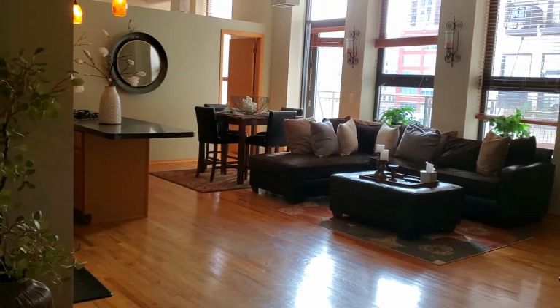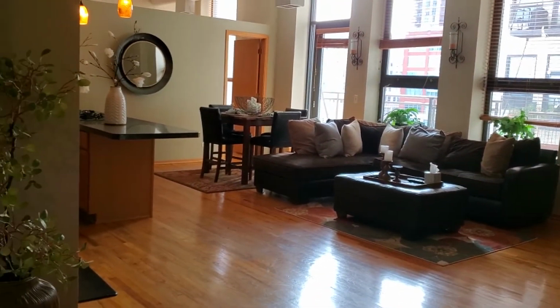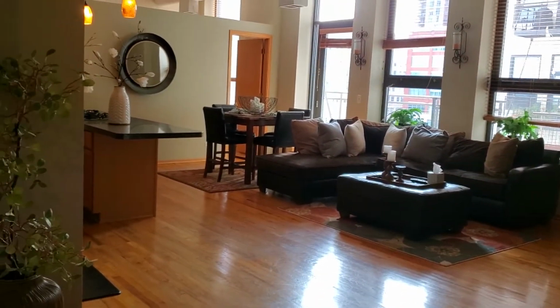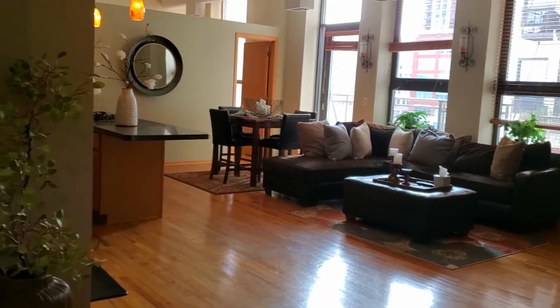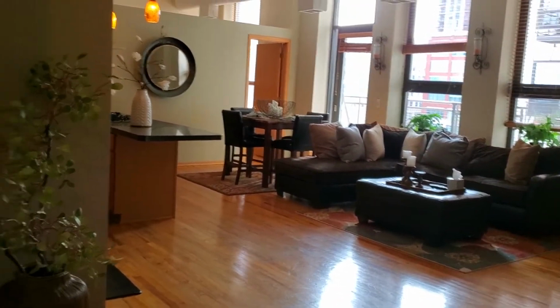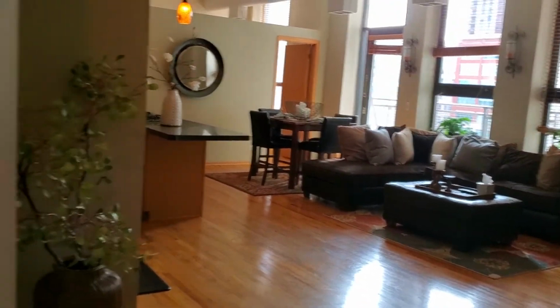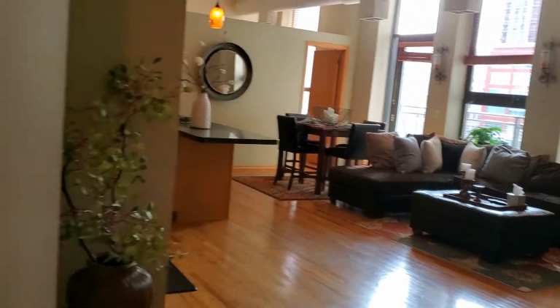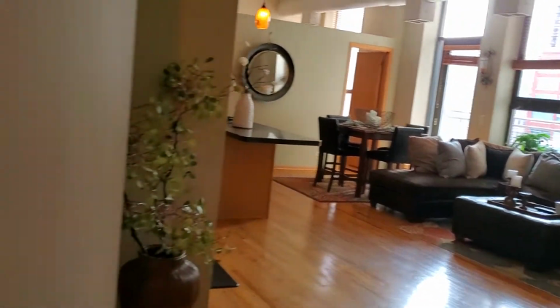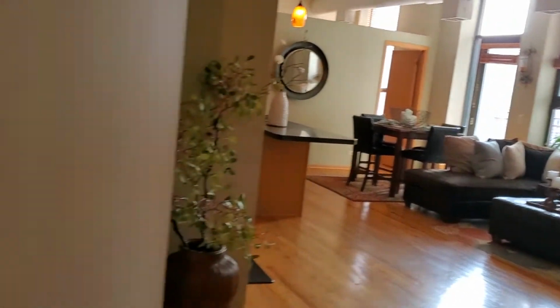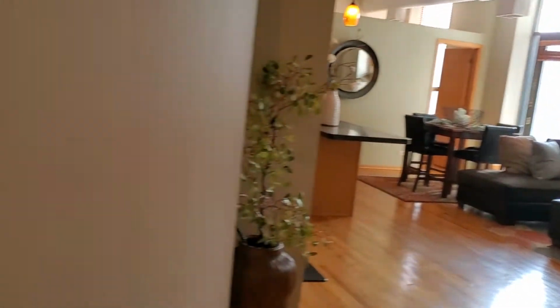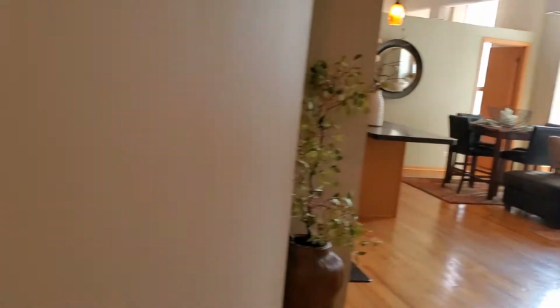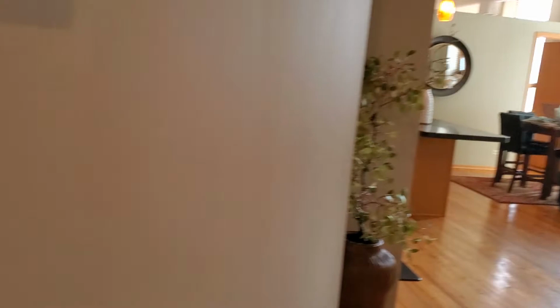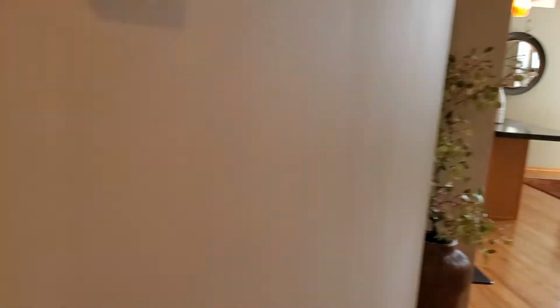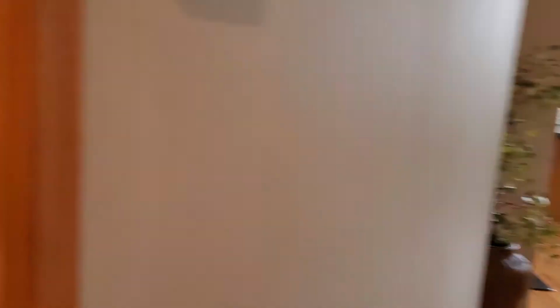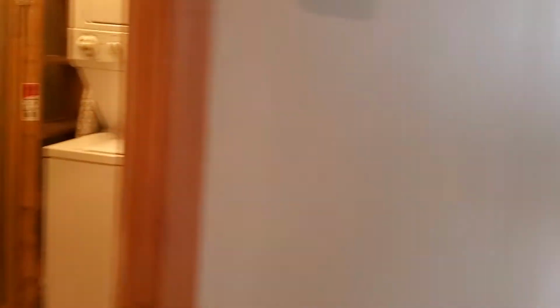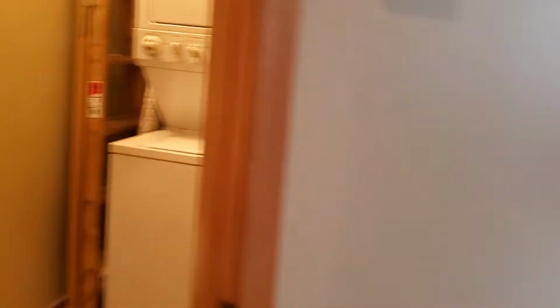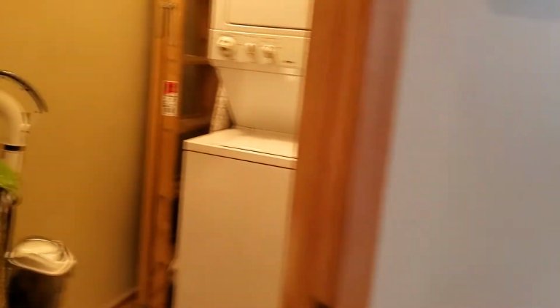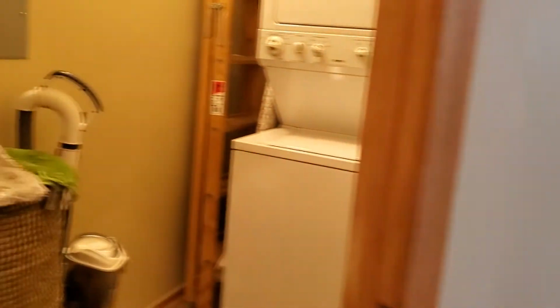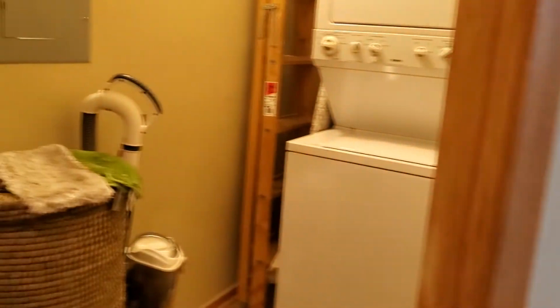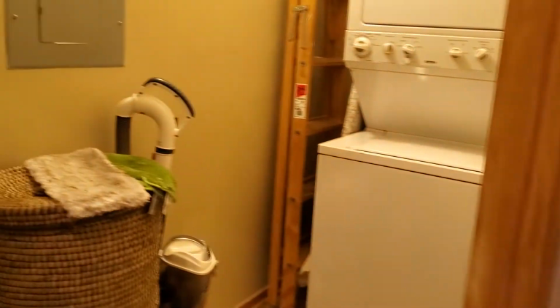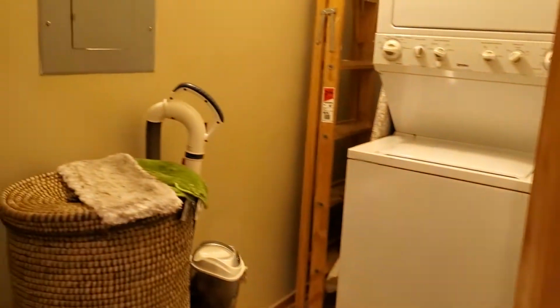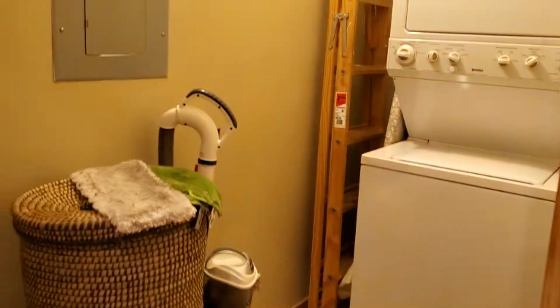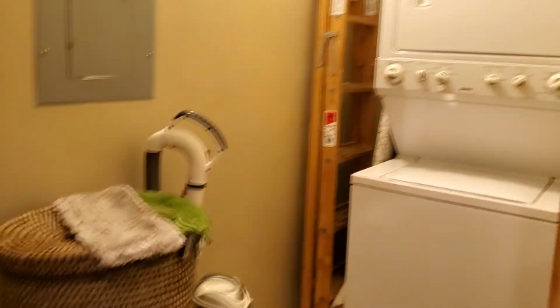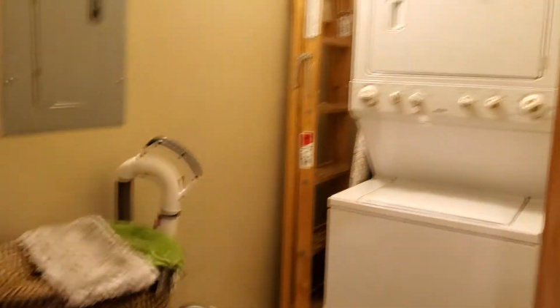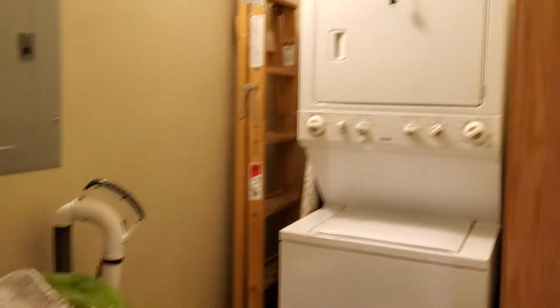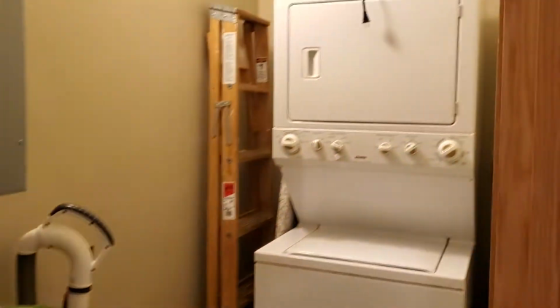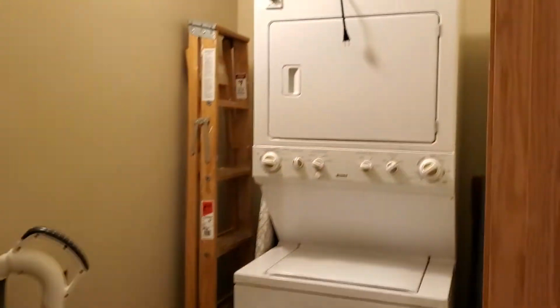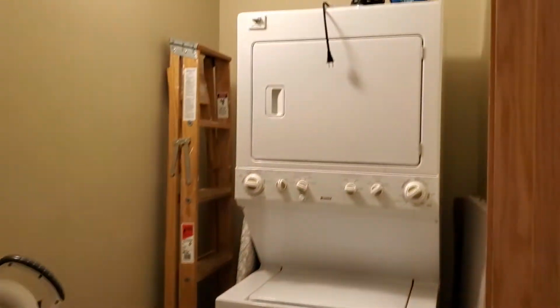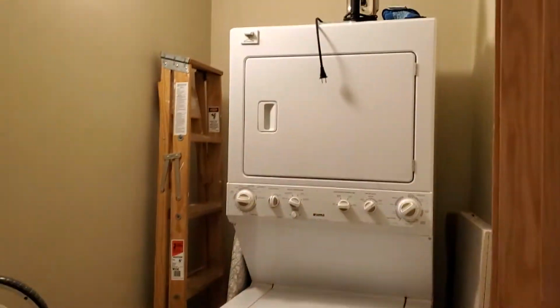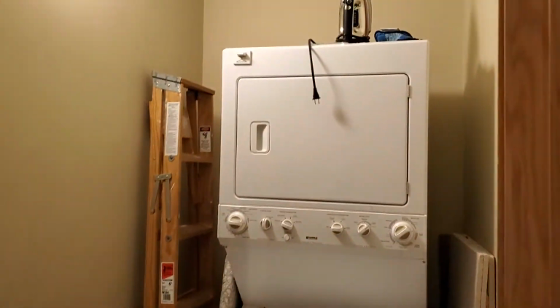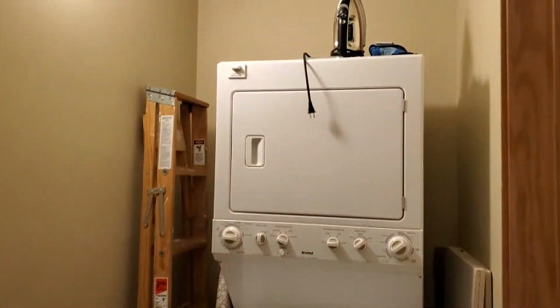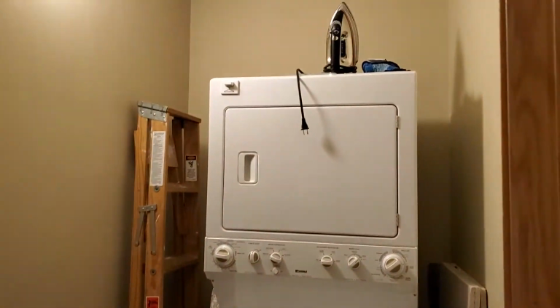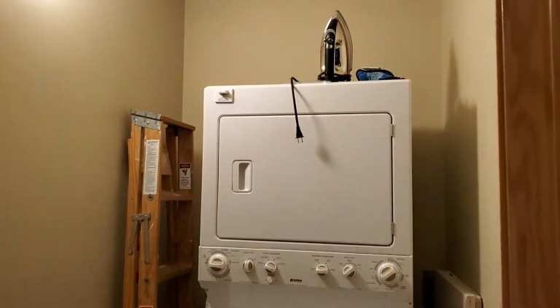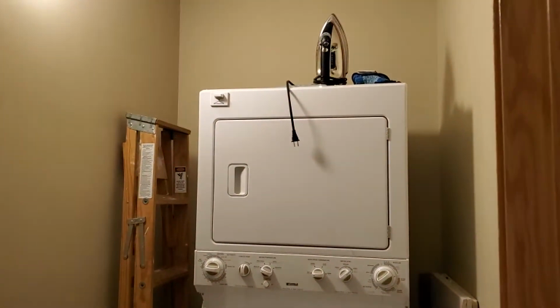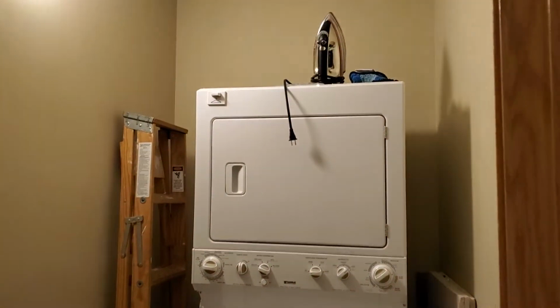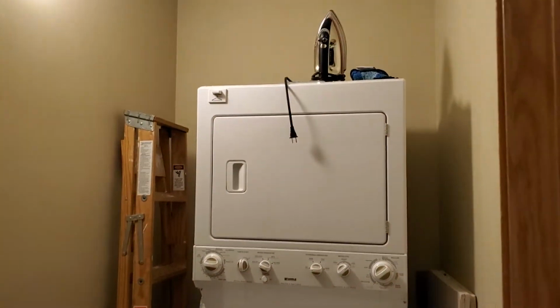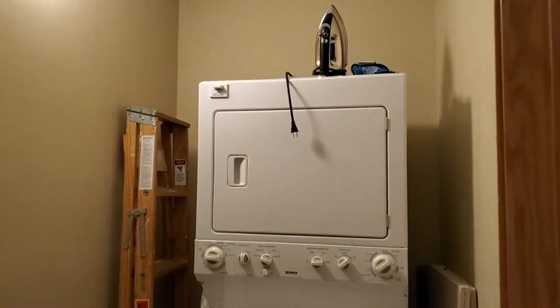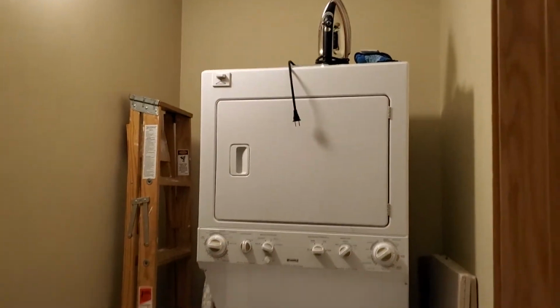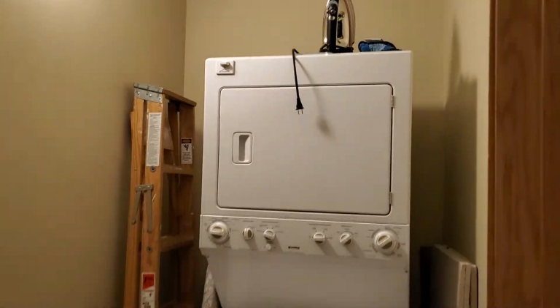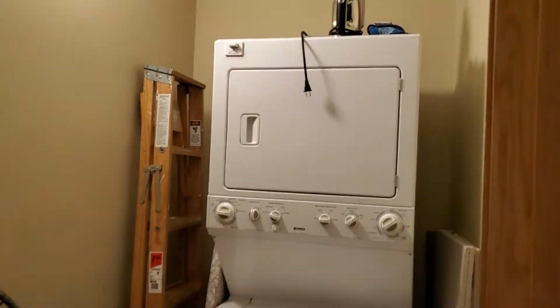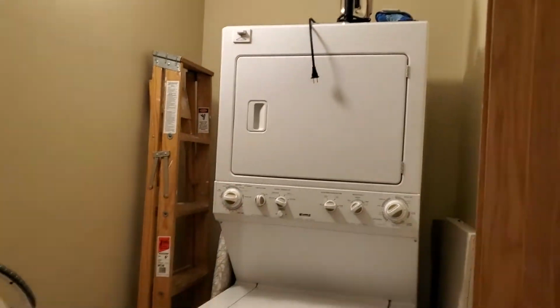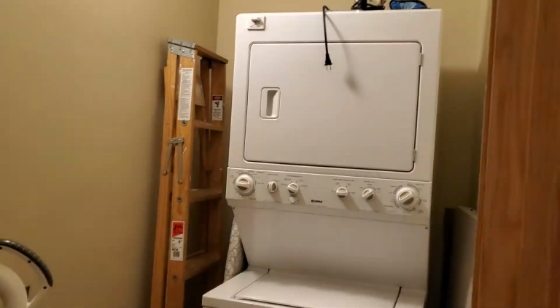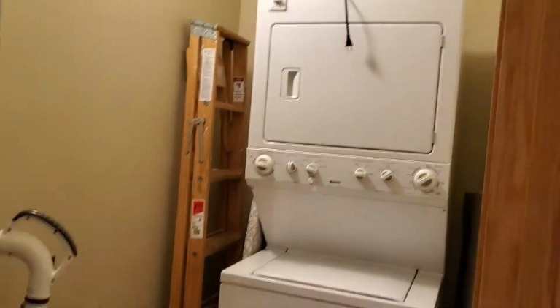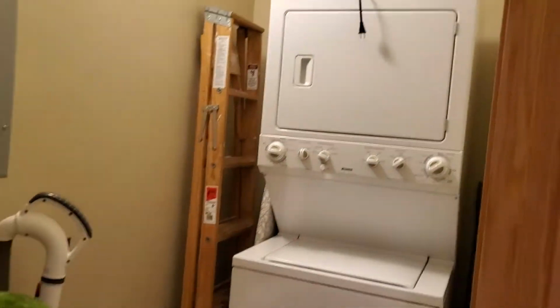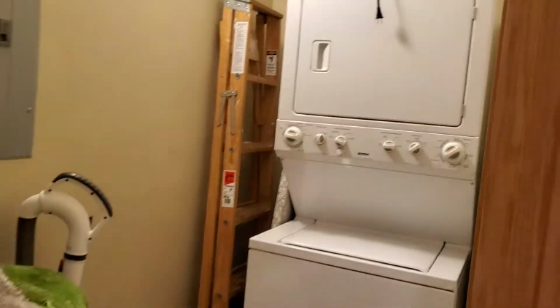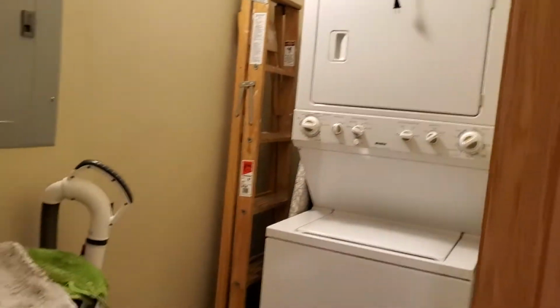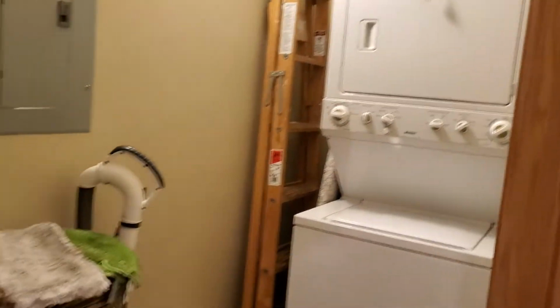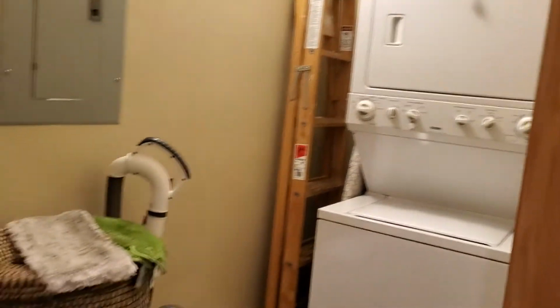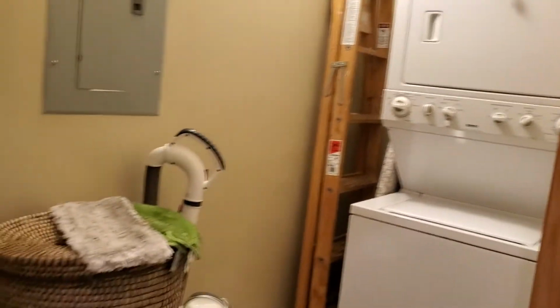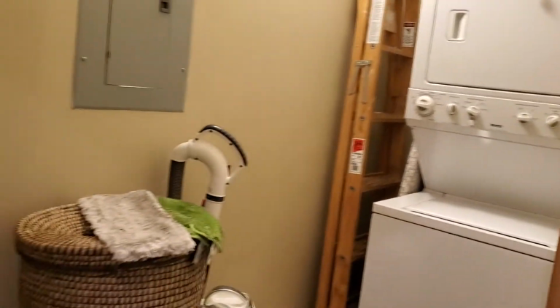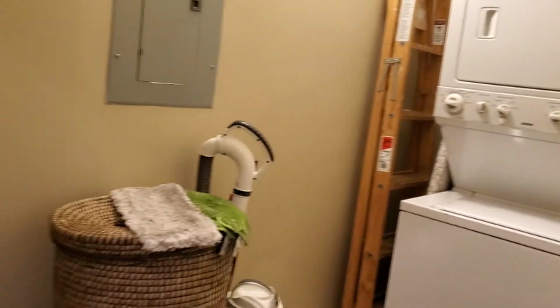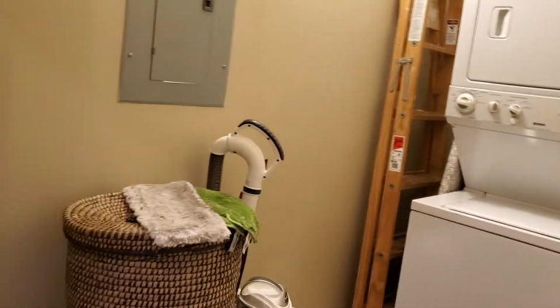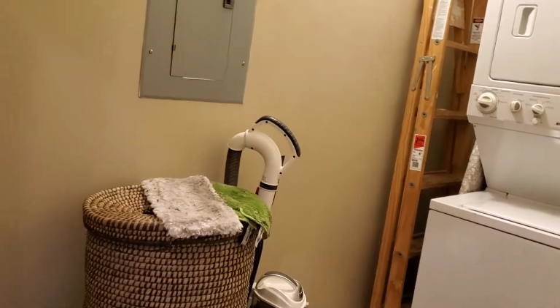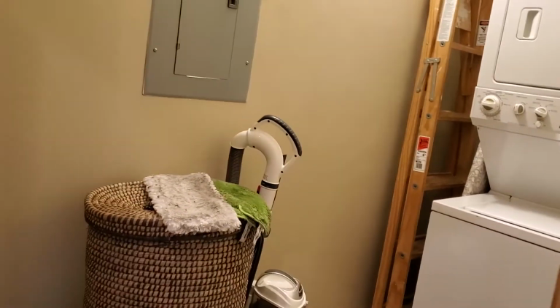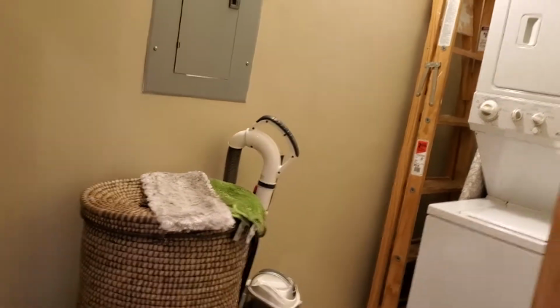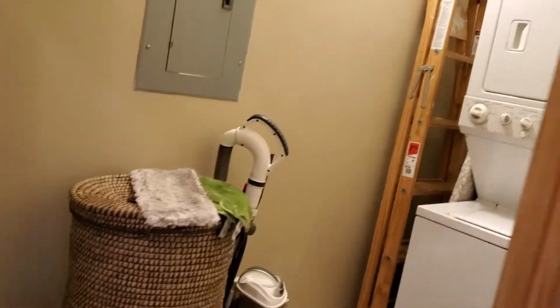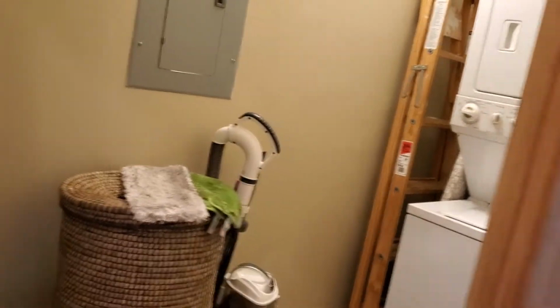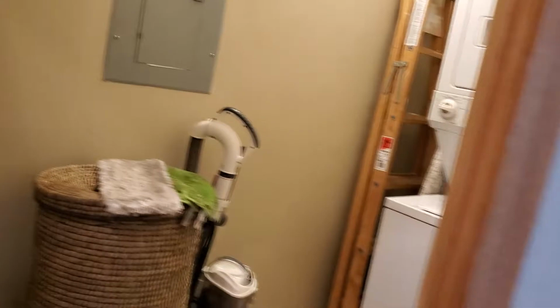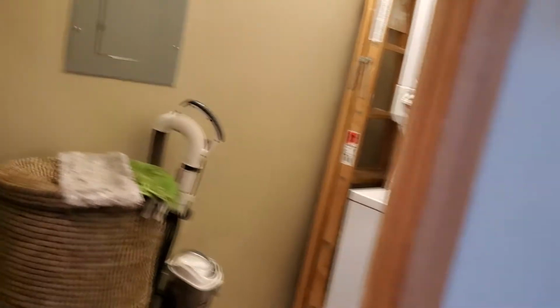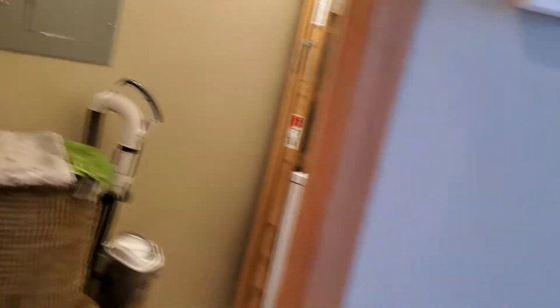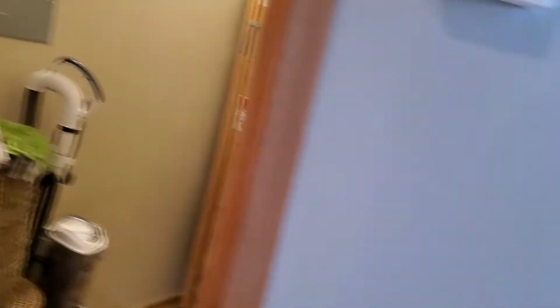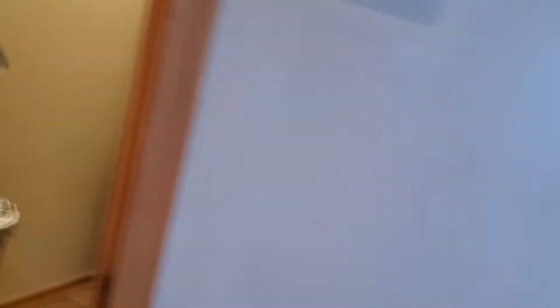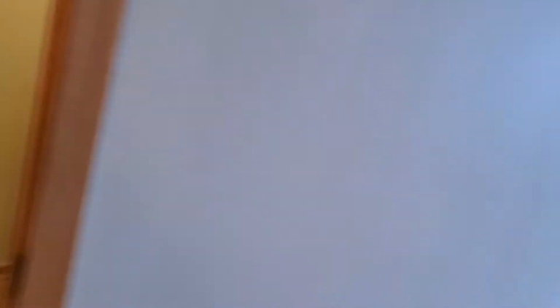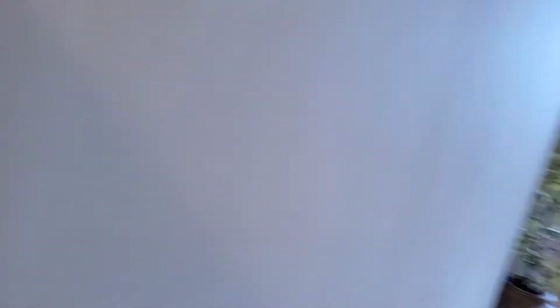I'll show you the laundry room quickly. It's a room where you have plenty of room for storage in there.